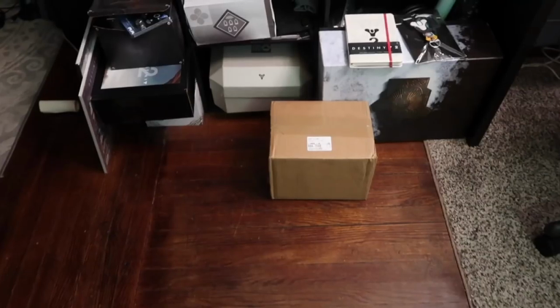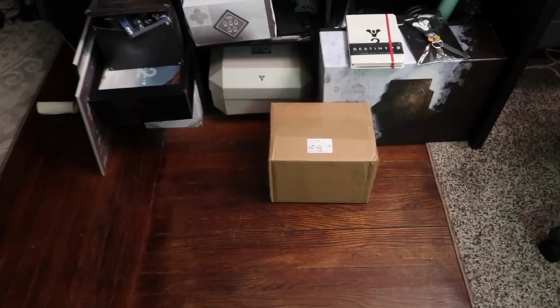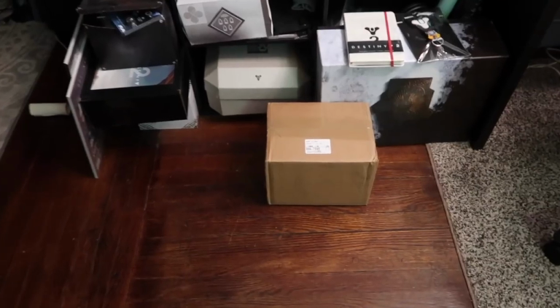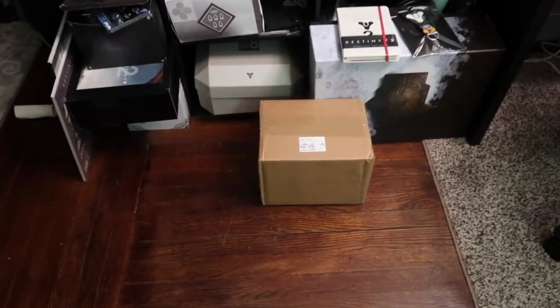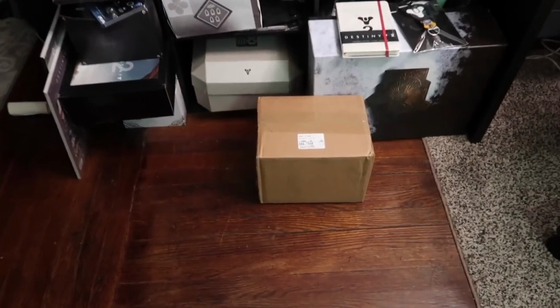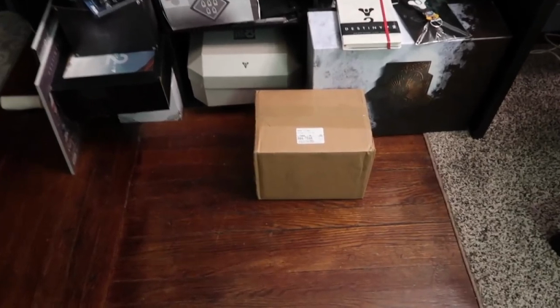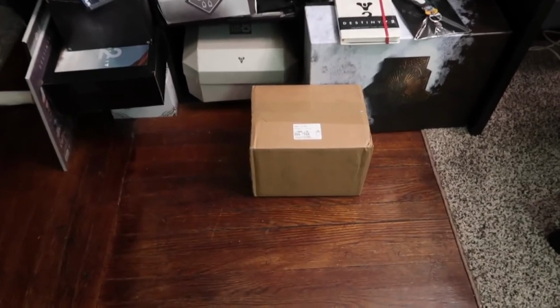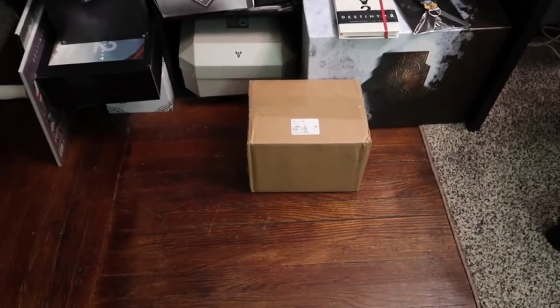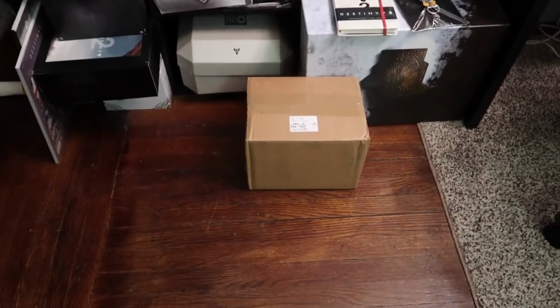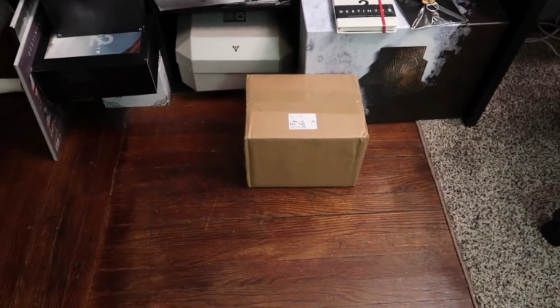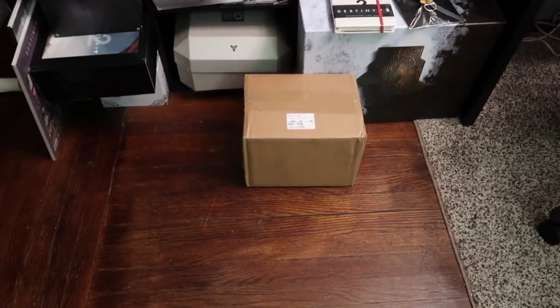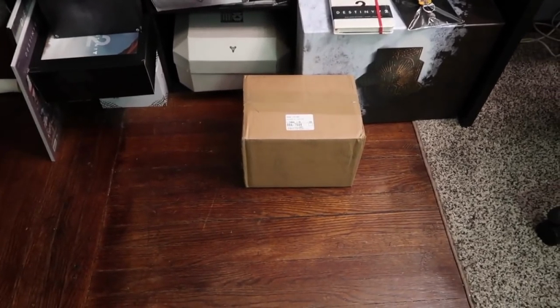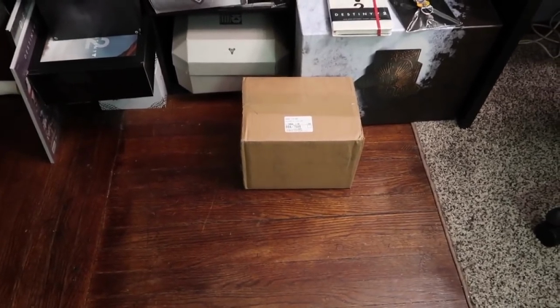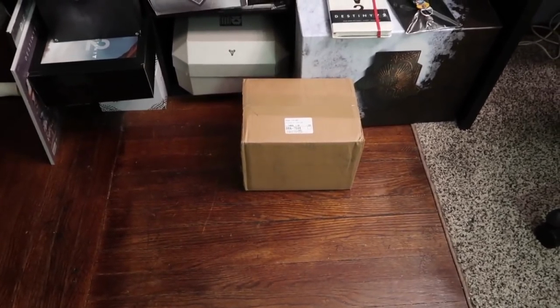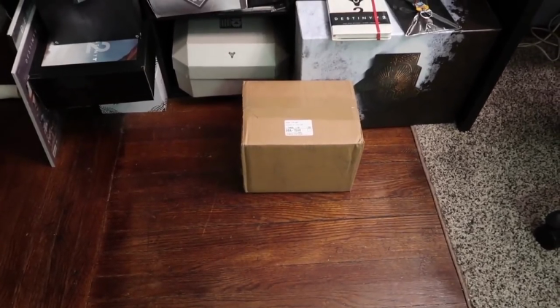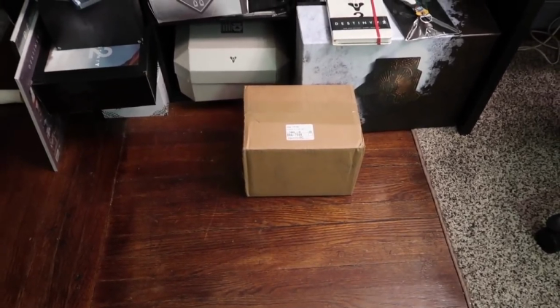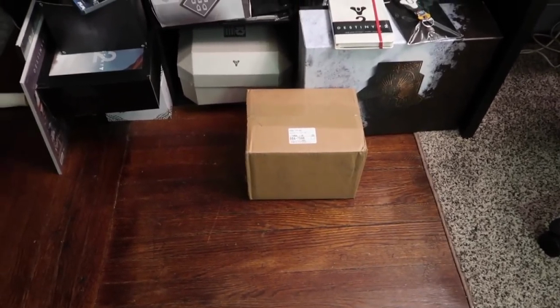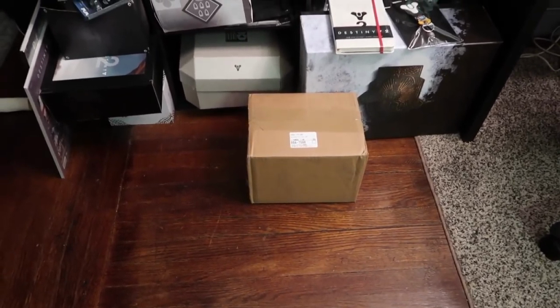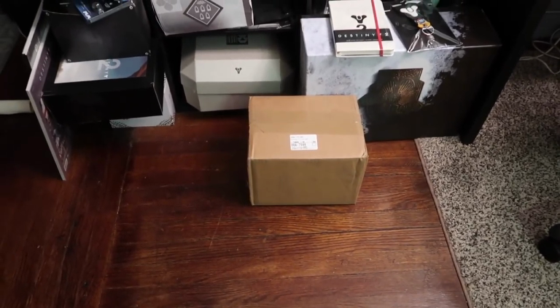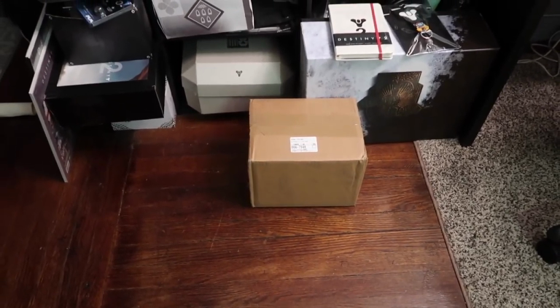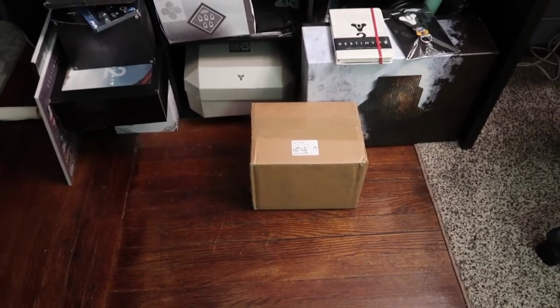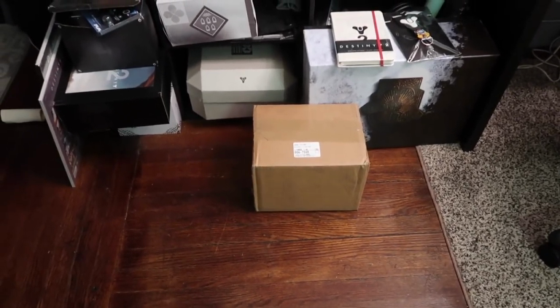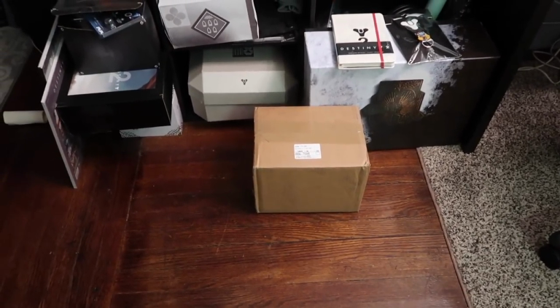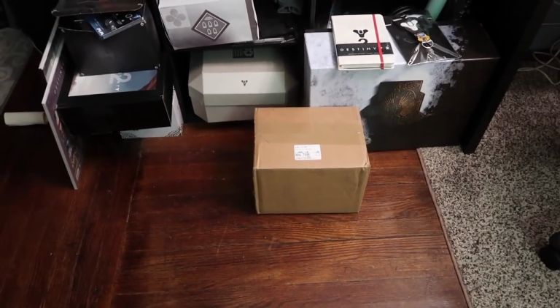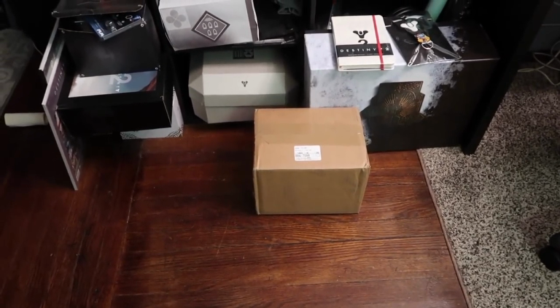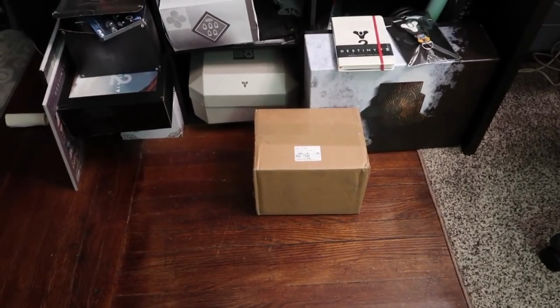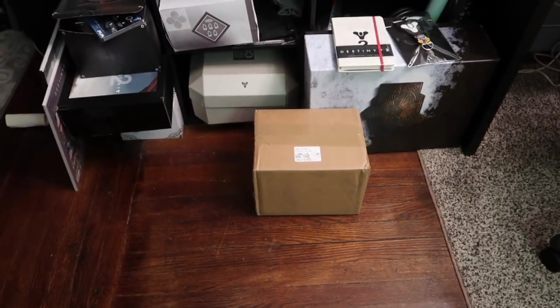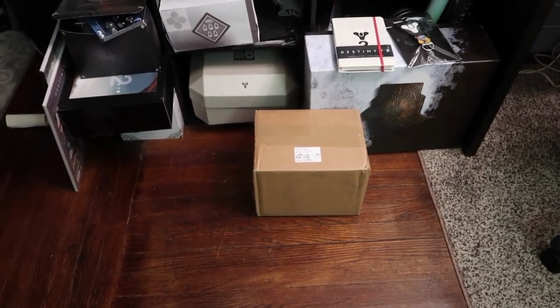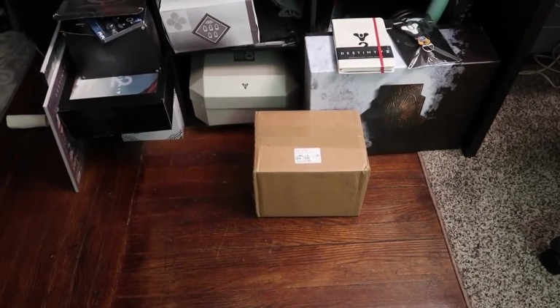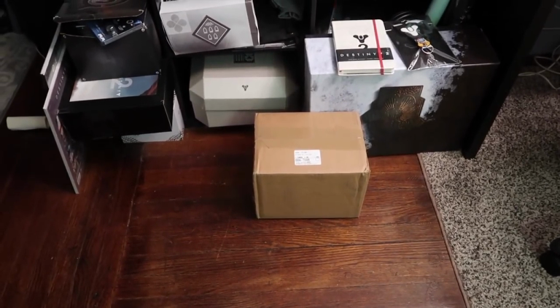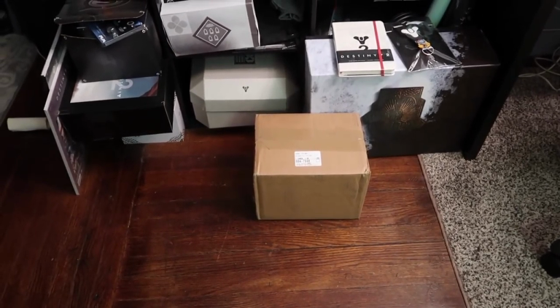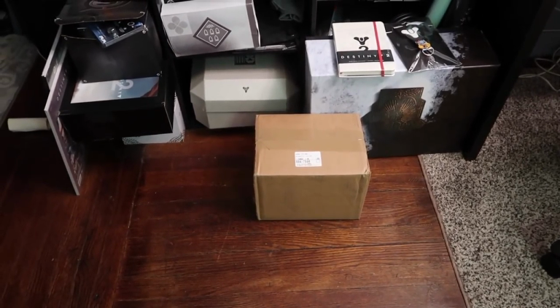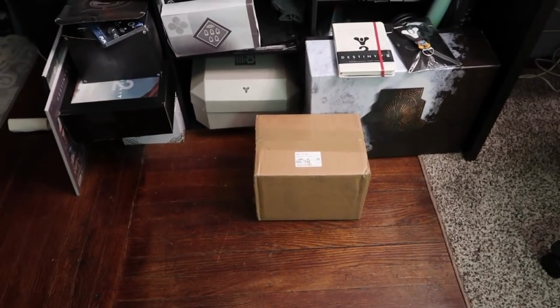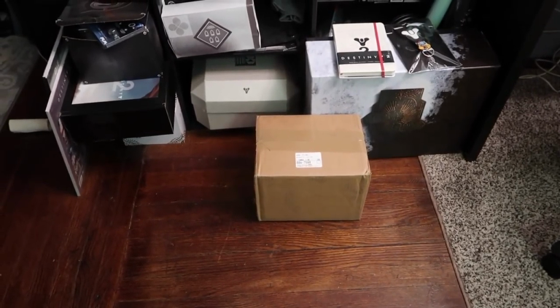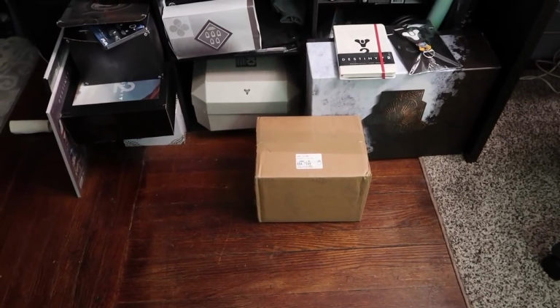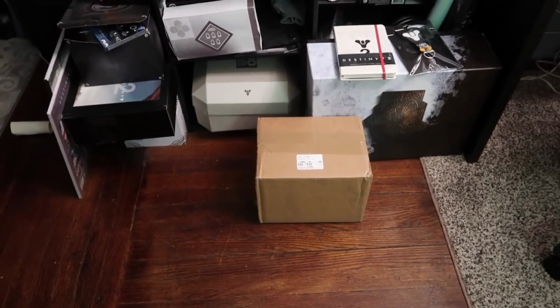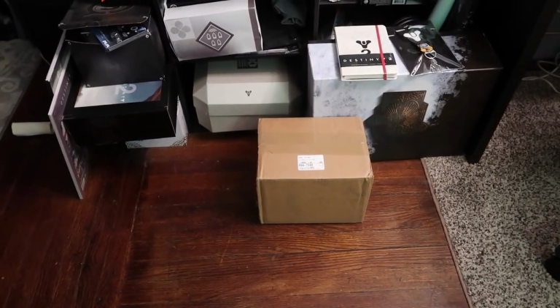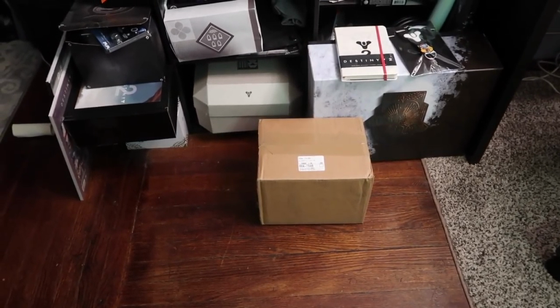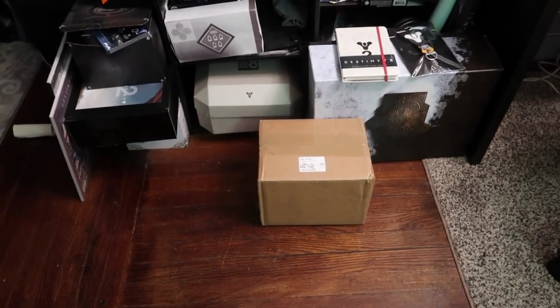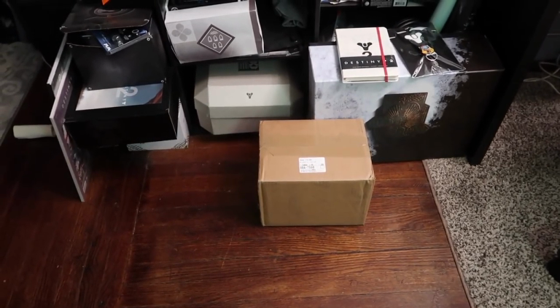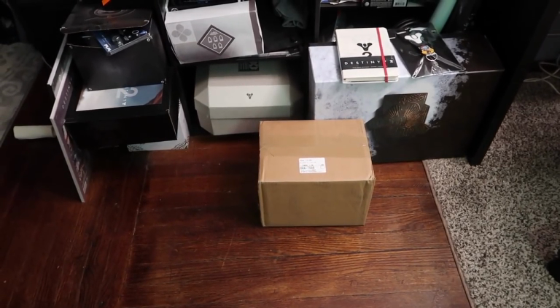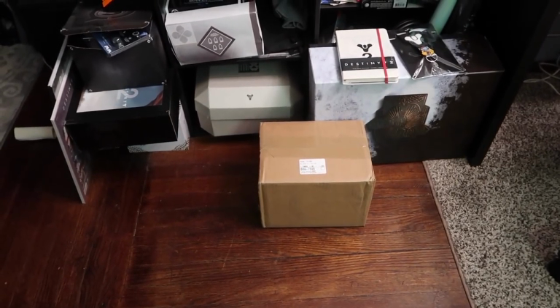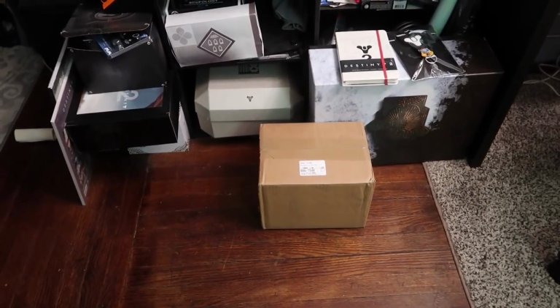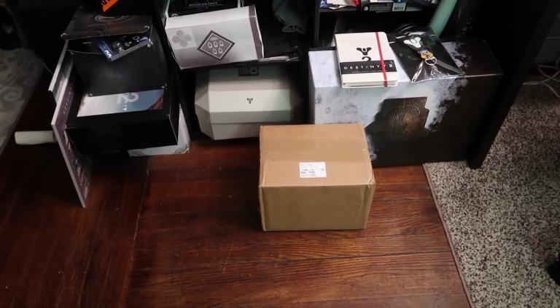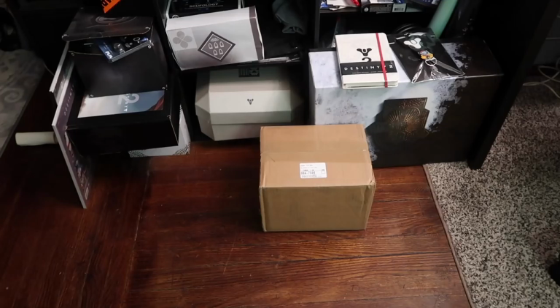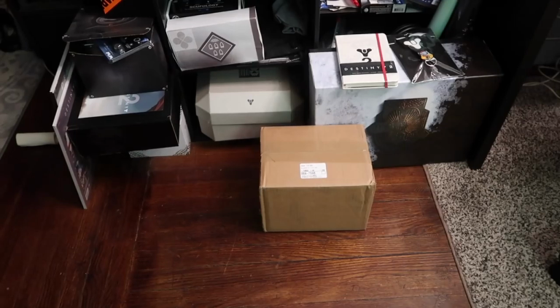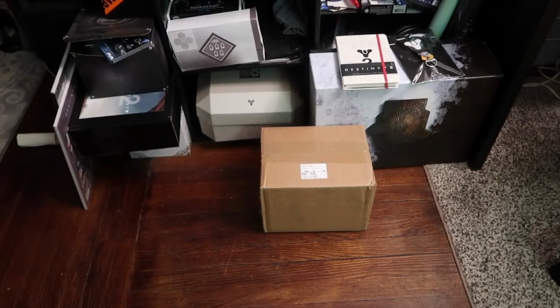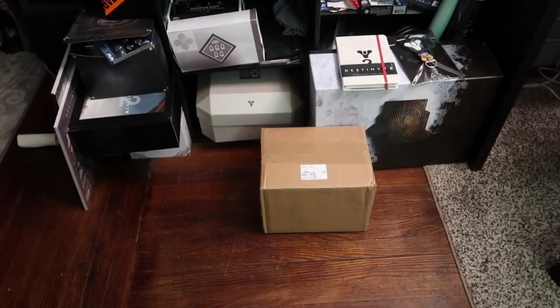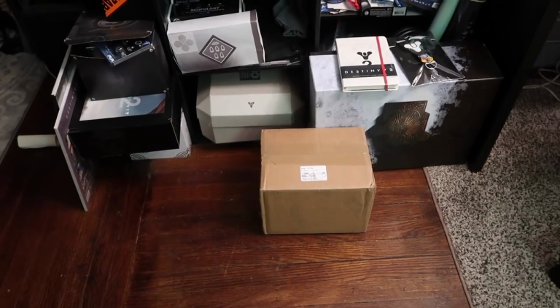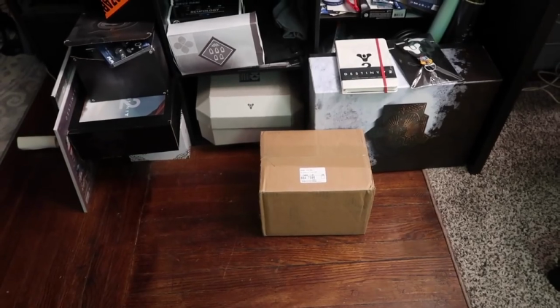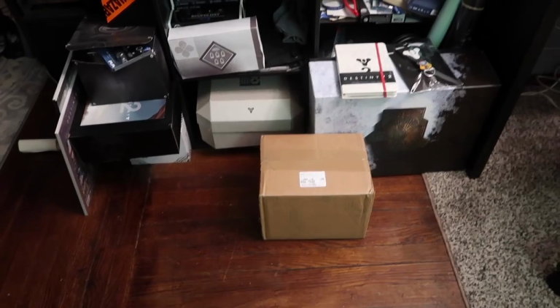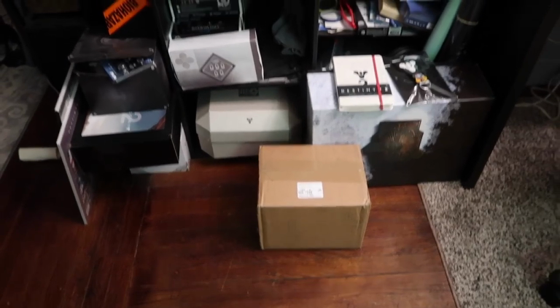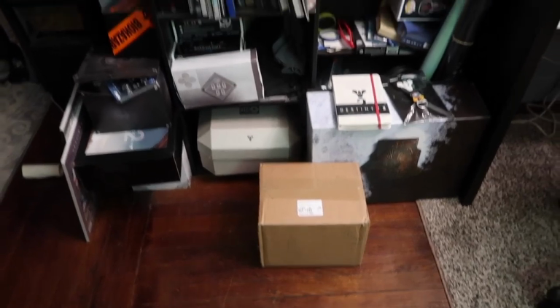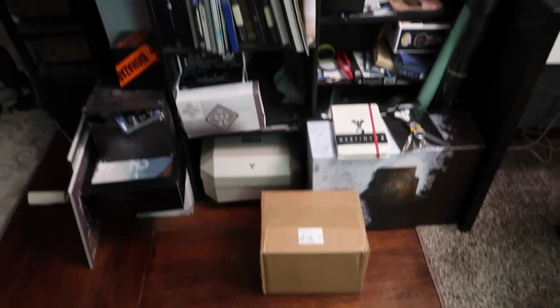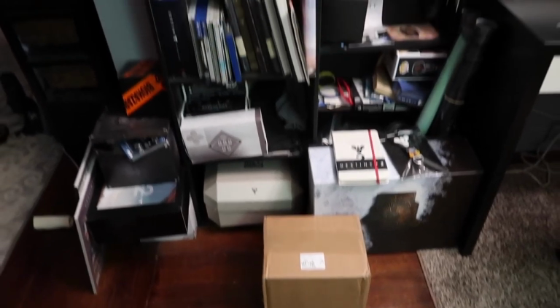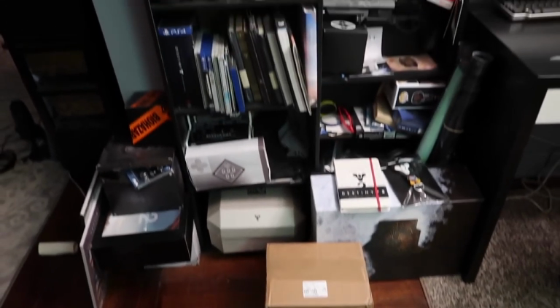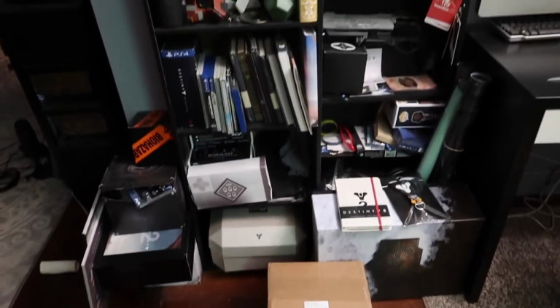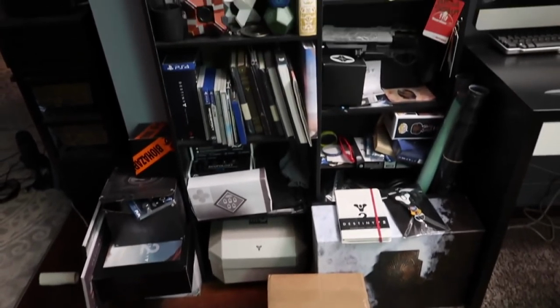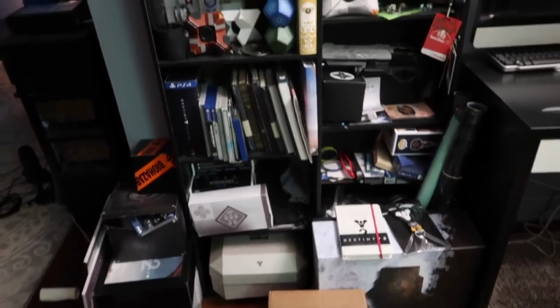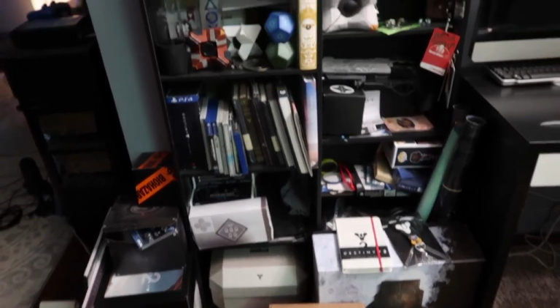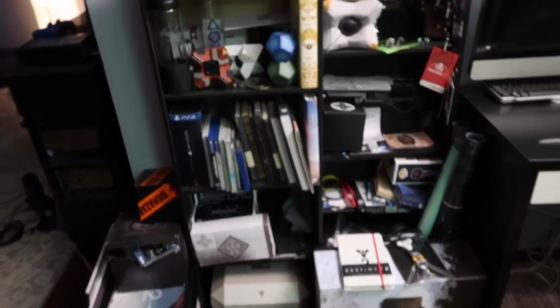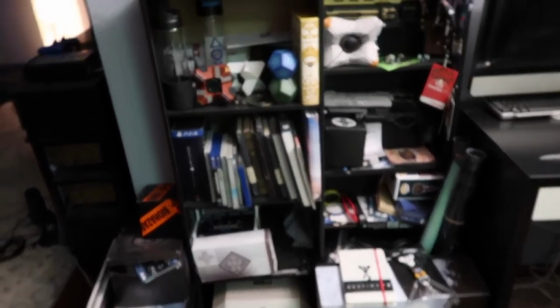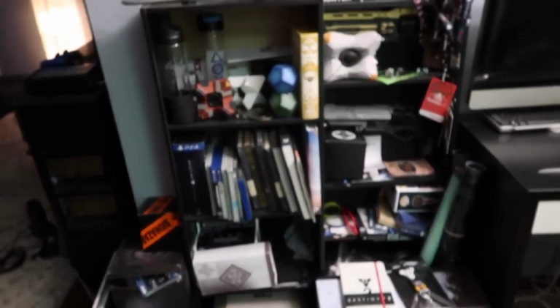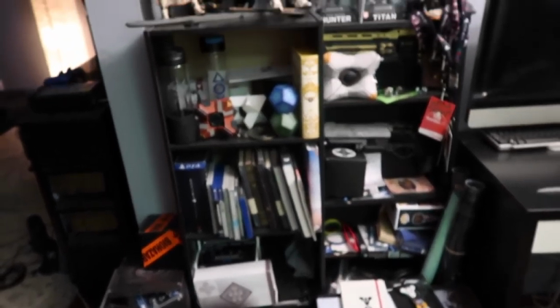YouTube, what's going on? It's Mesa back at it with another unboxing, another episode of what I call Mystery Unbox Theater.